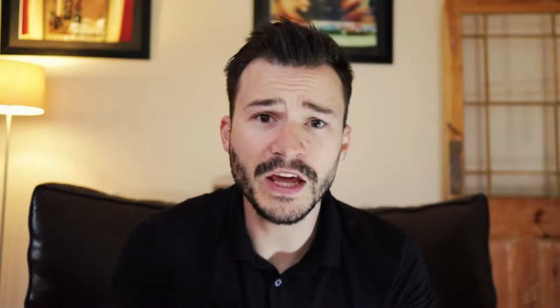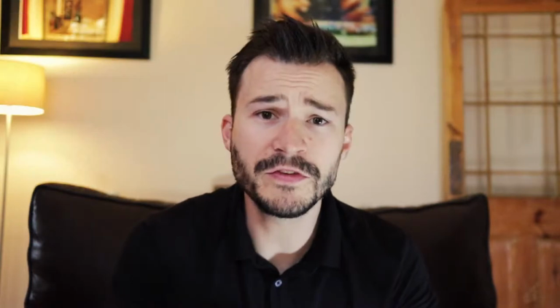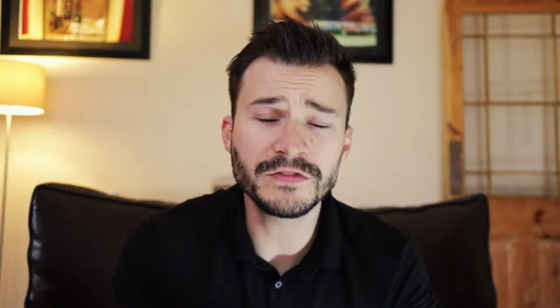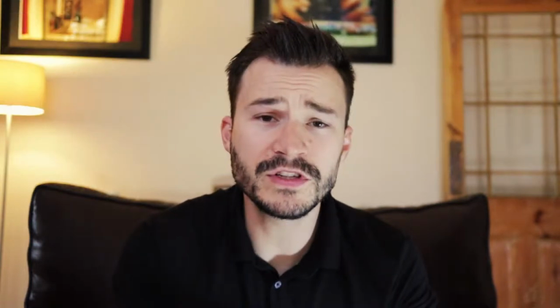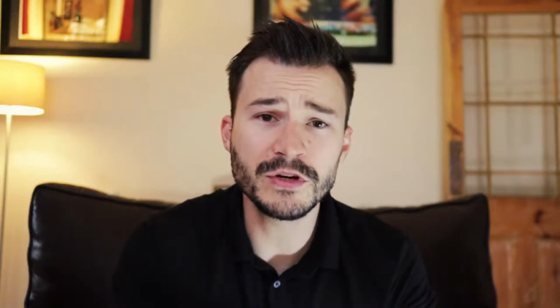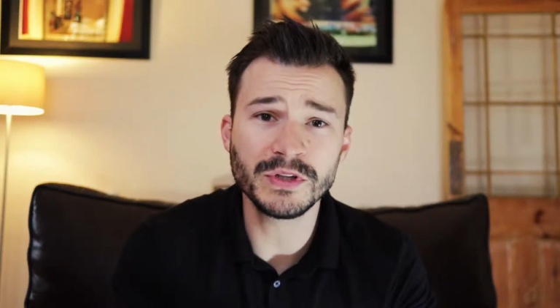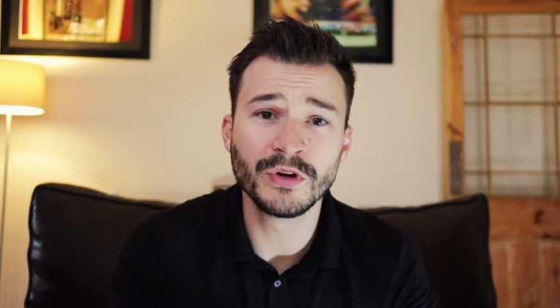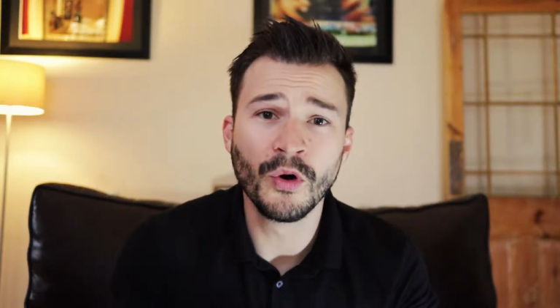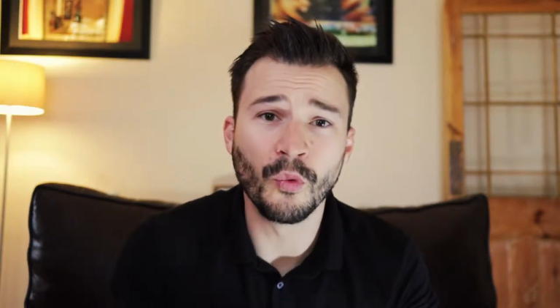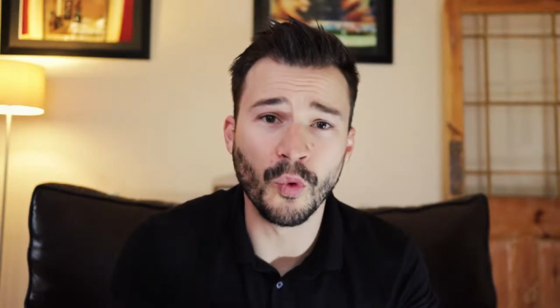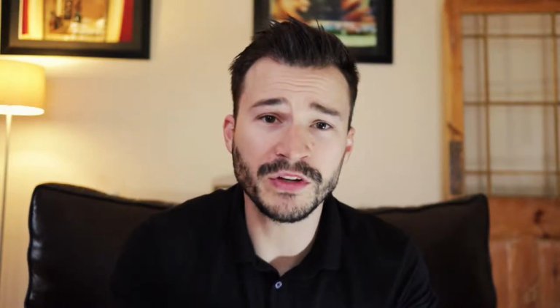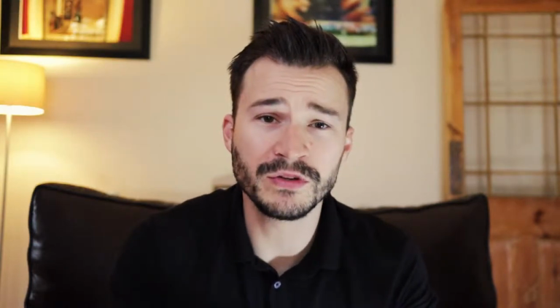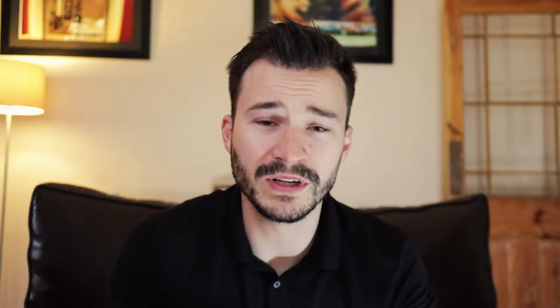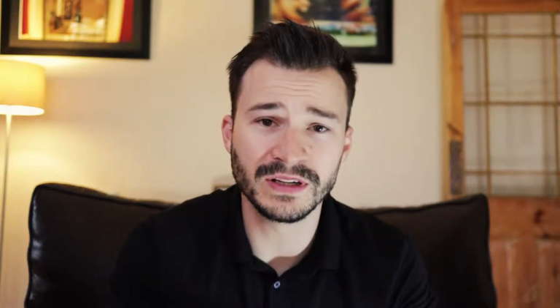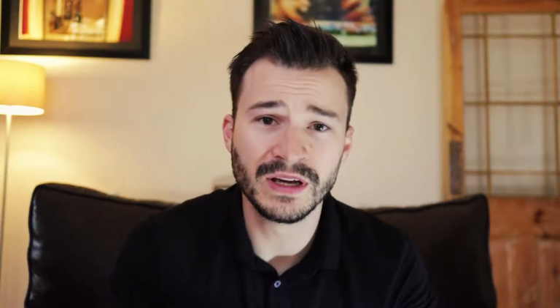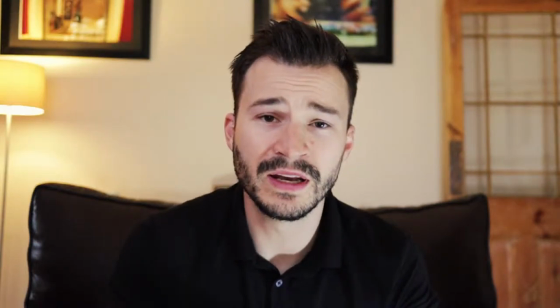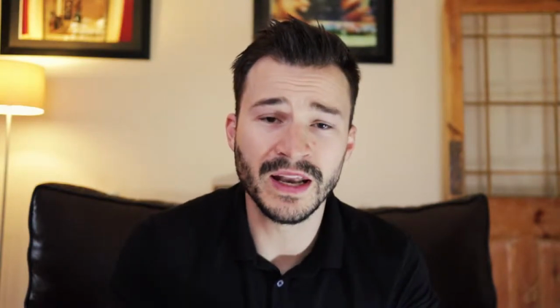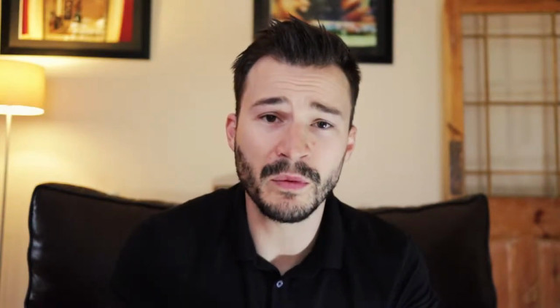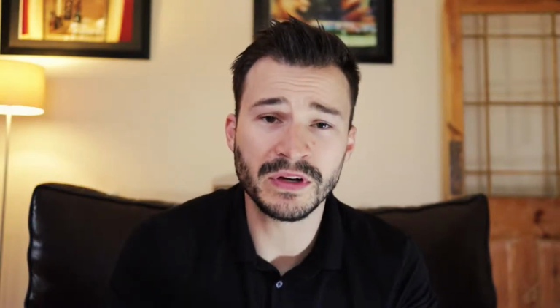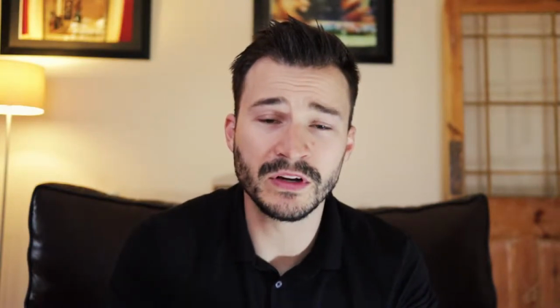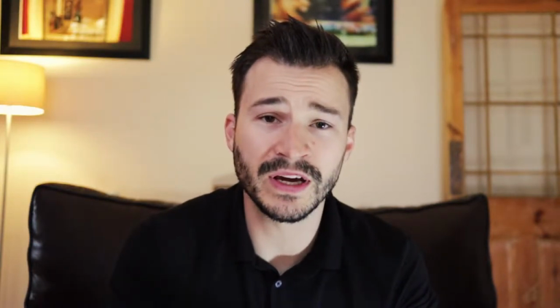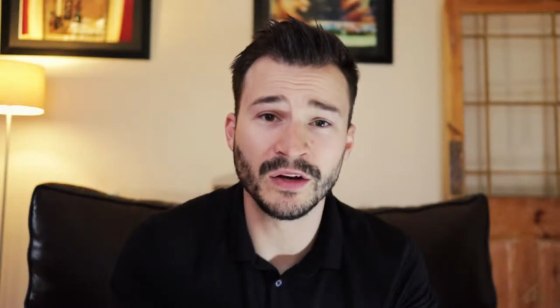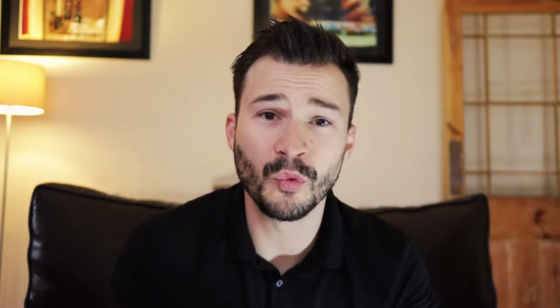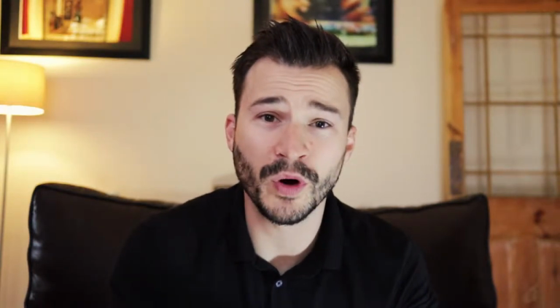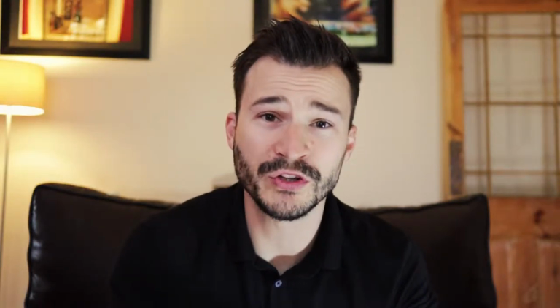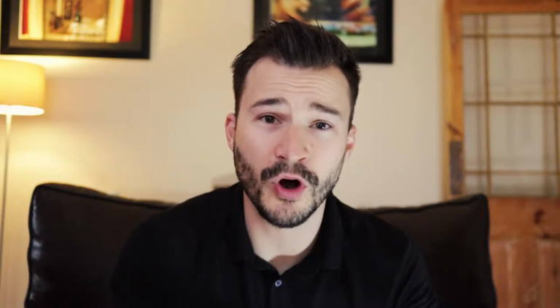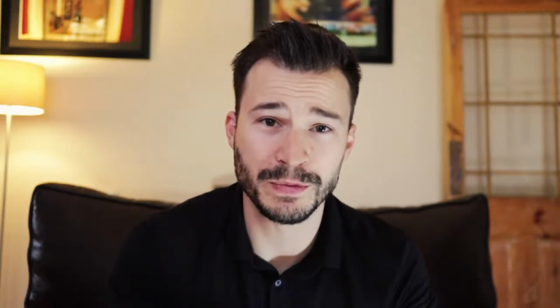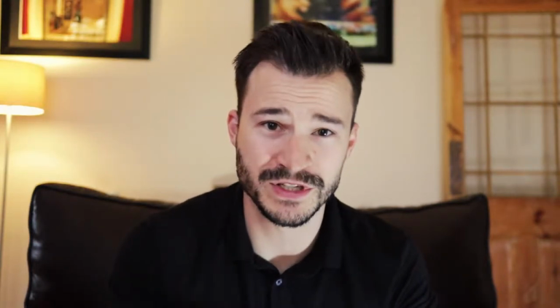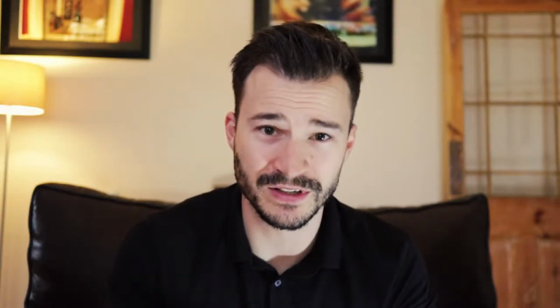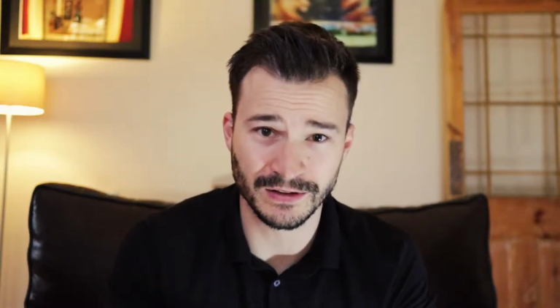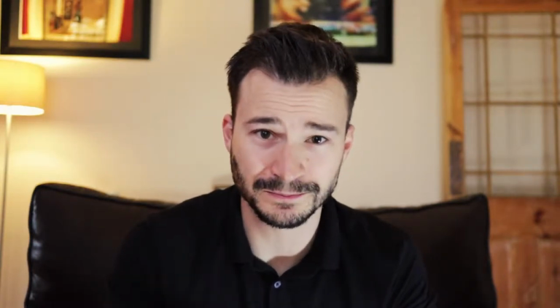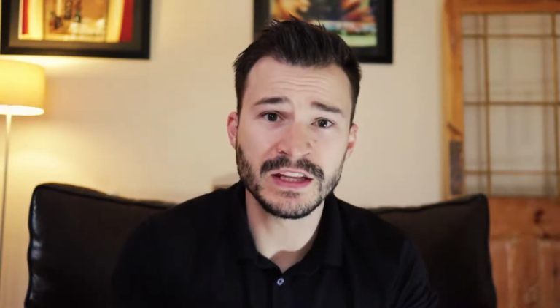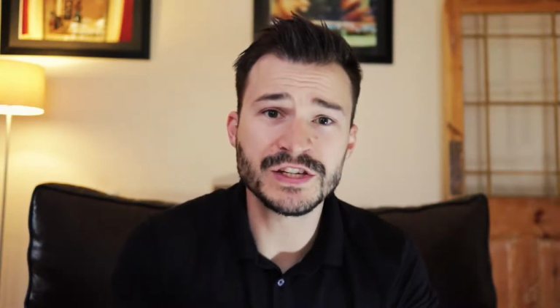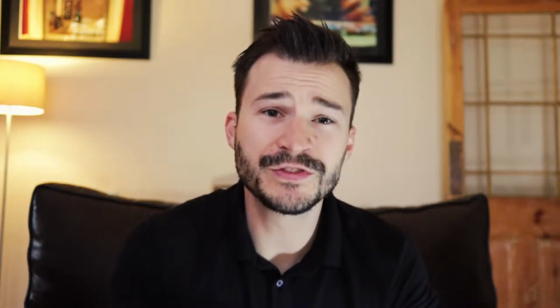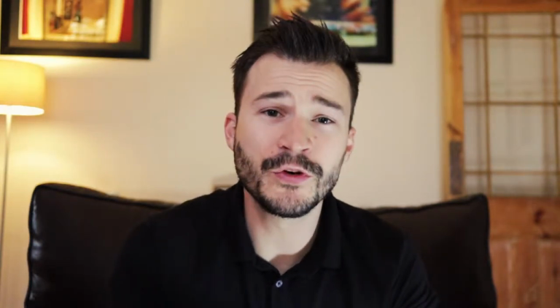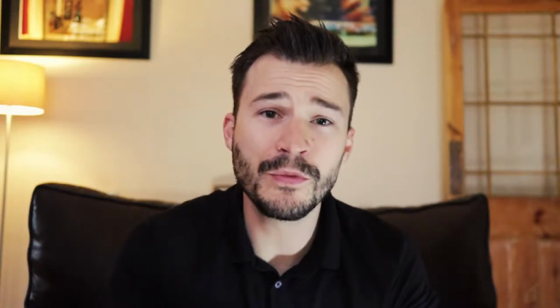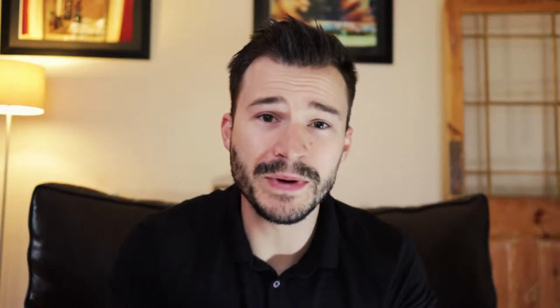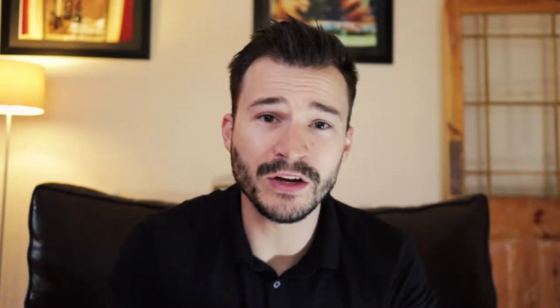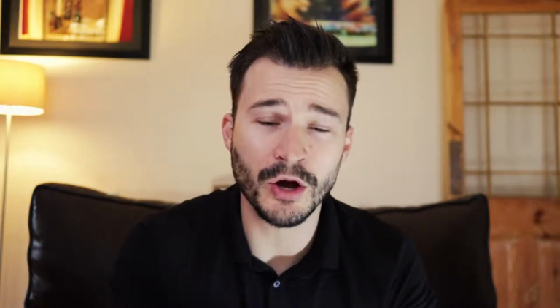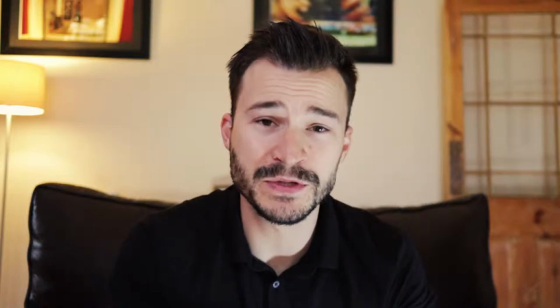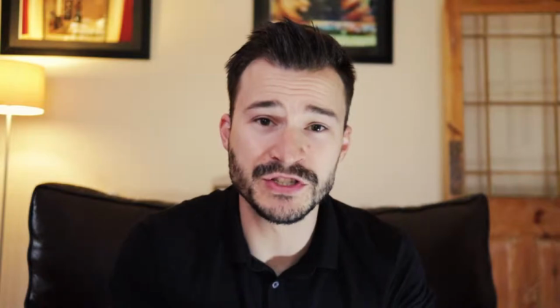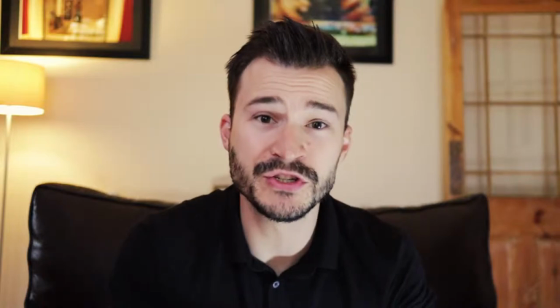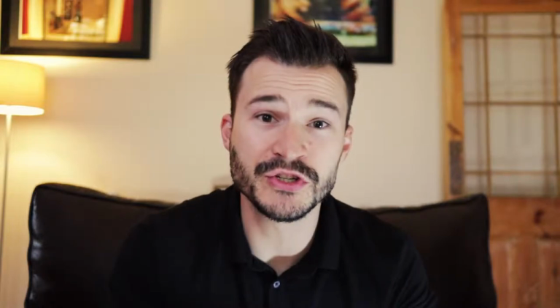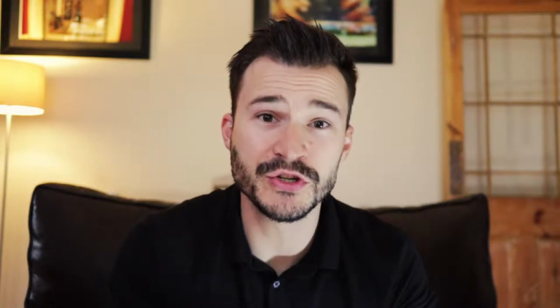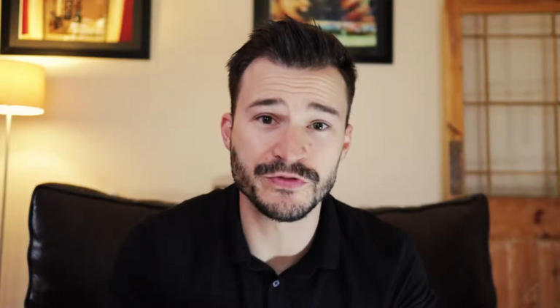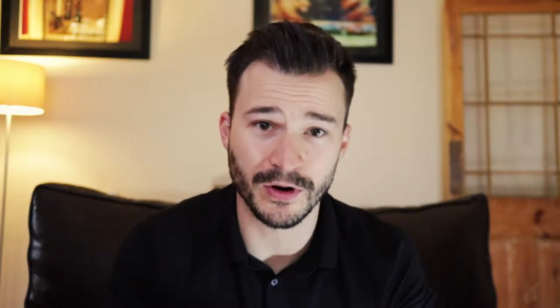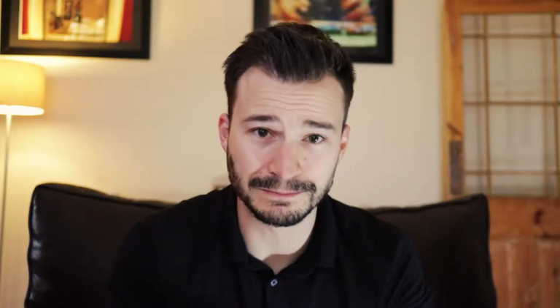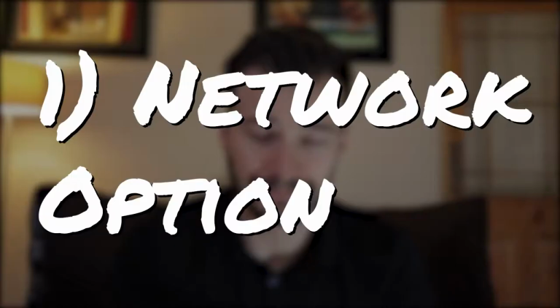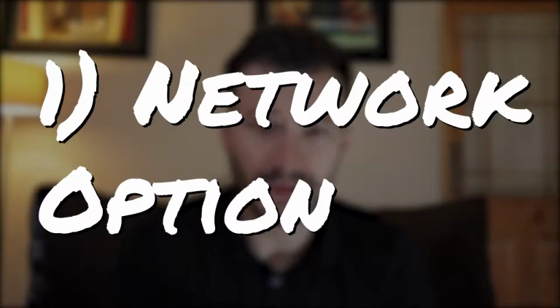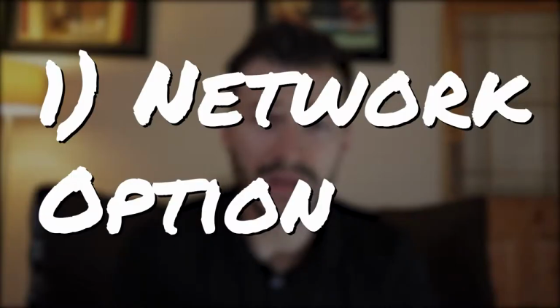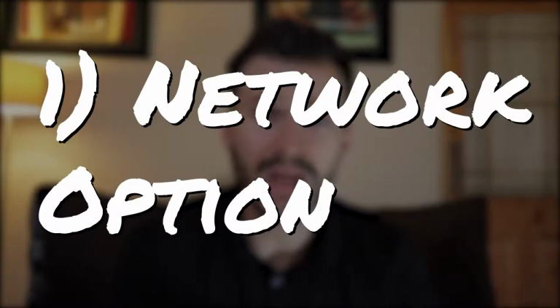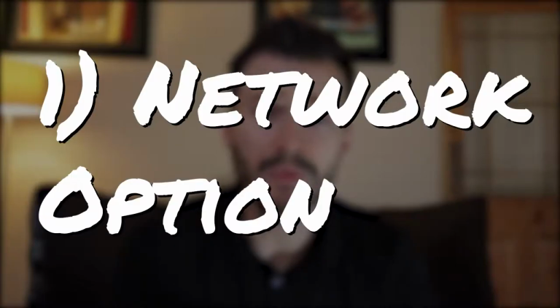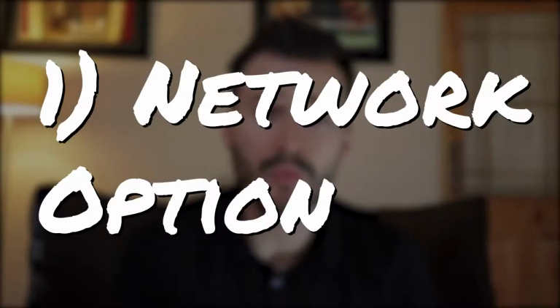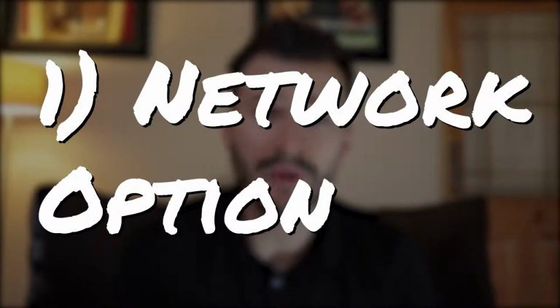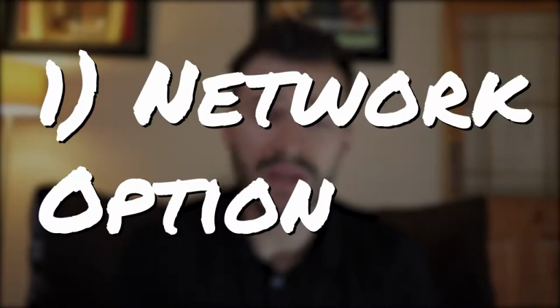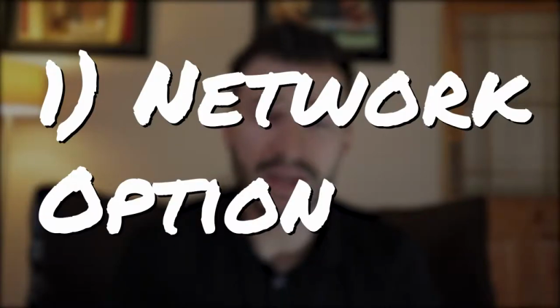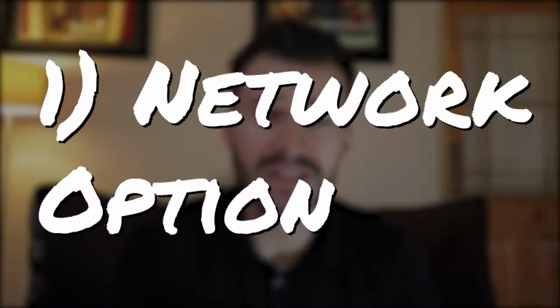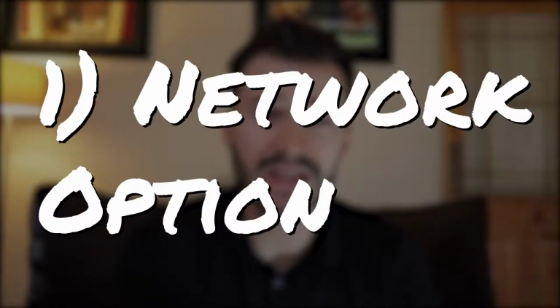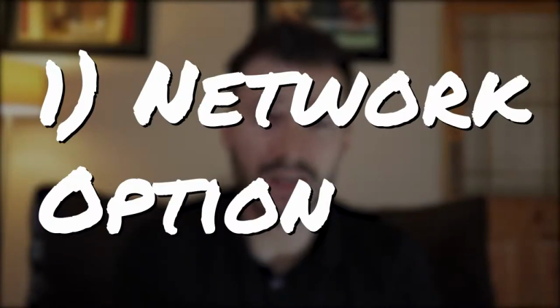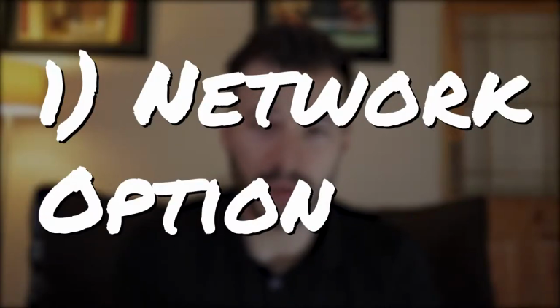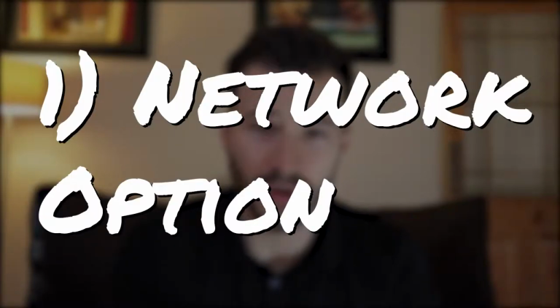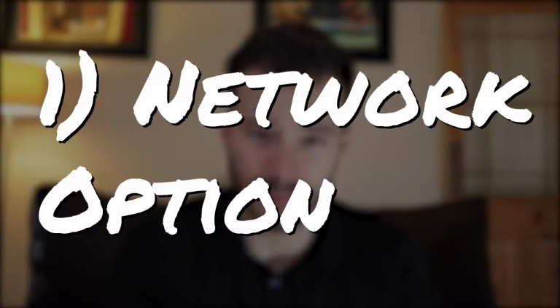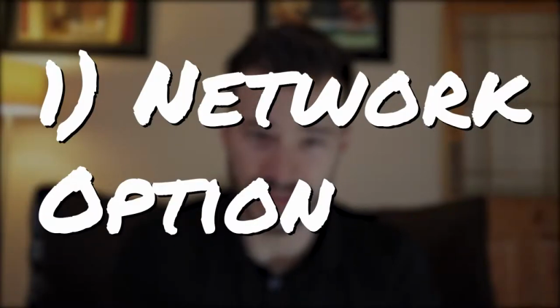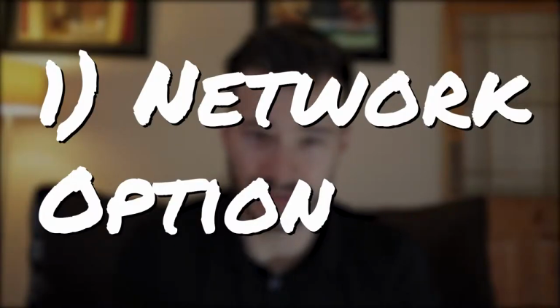If you've determined what you need, now we can look at what your options are. There are four main options to choose from. Number one is a network option.